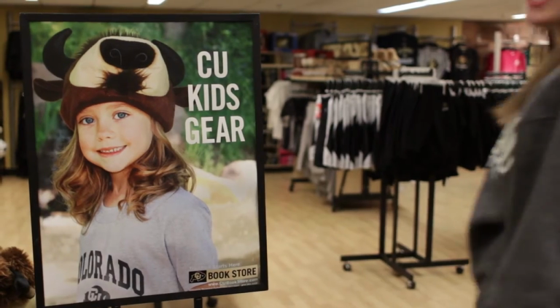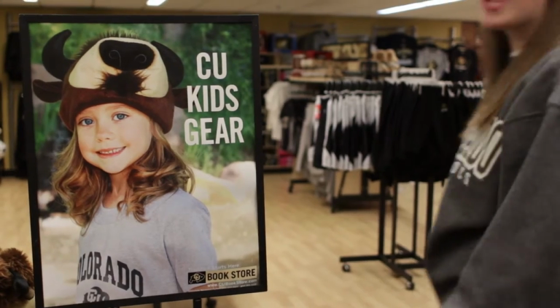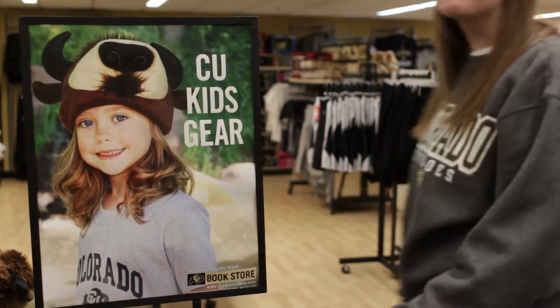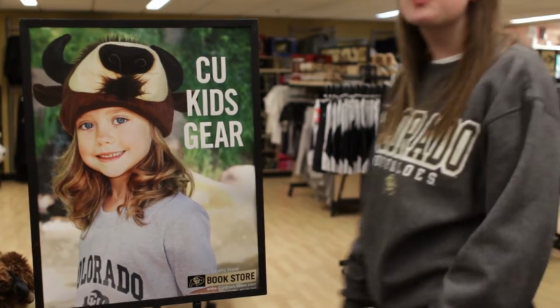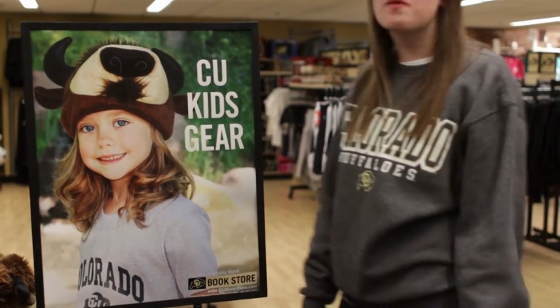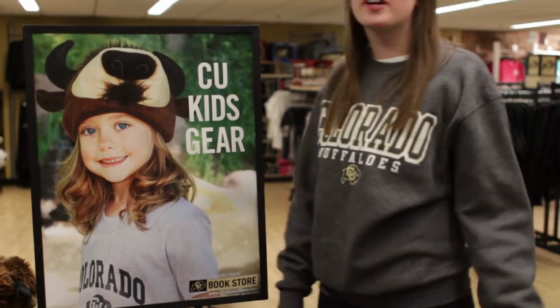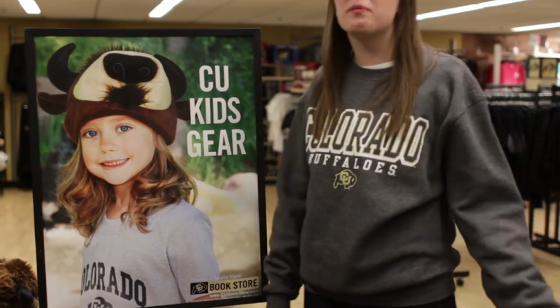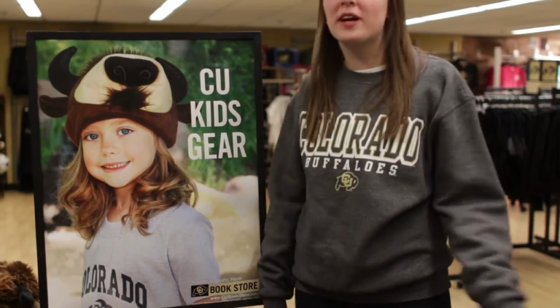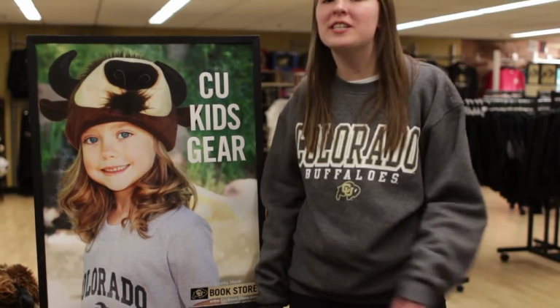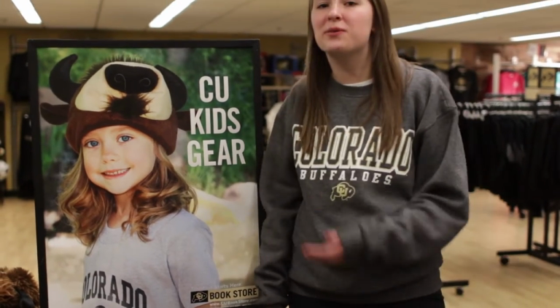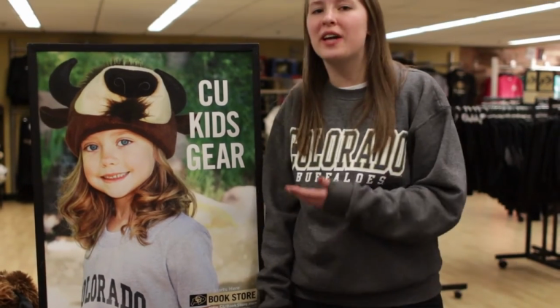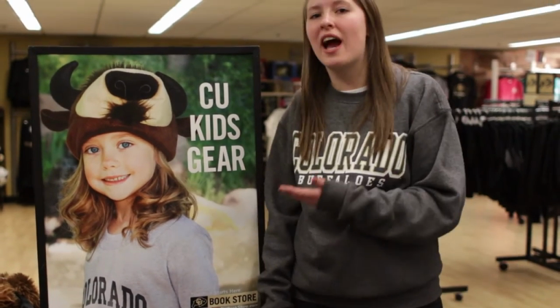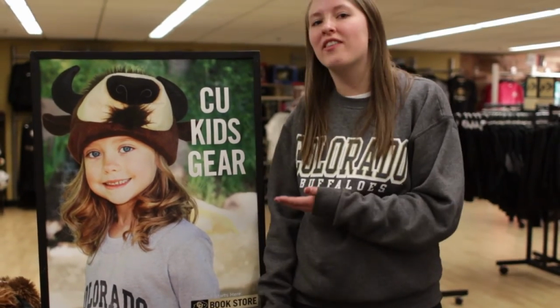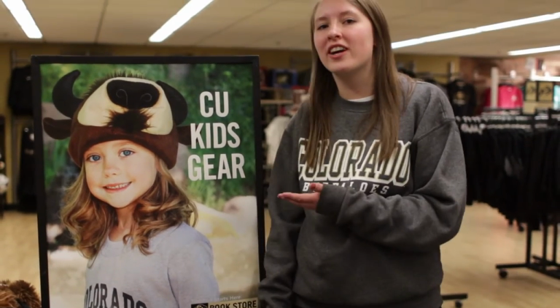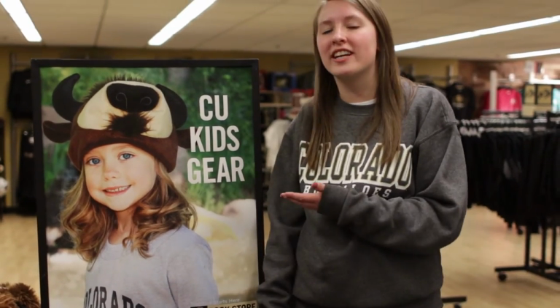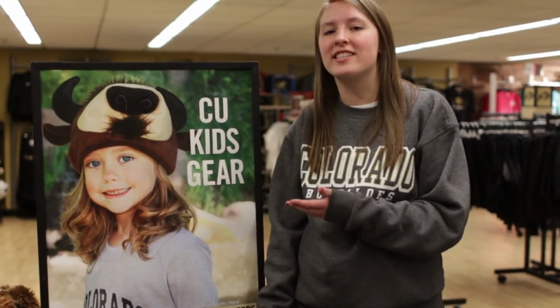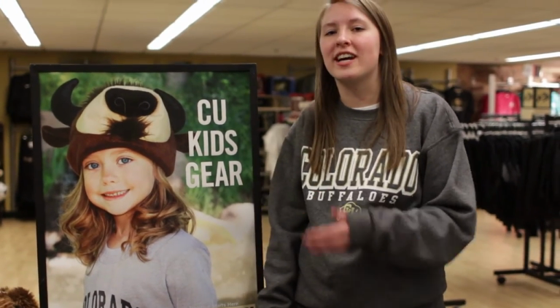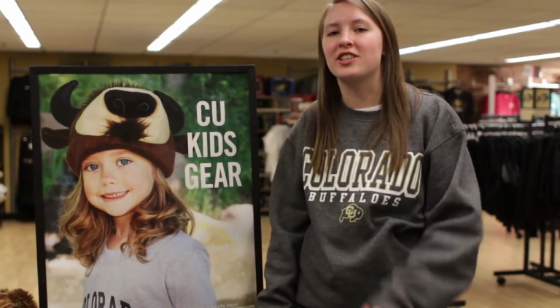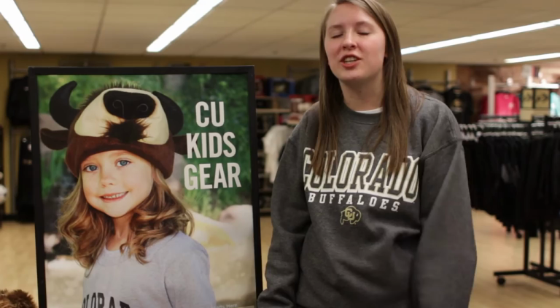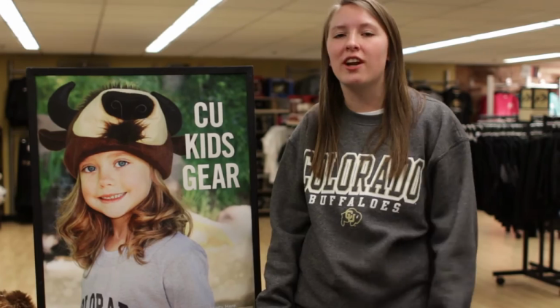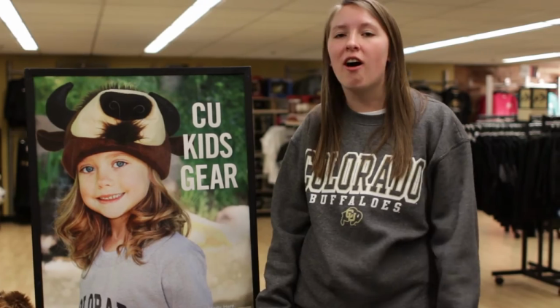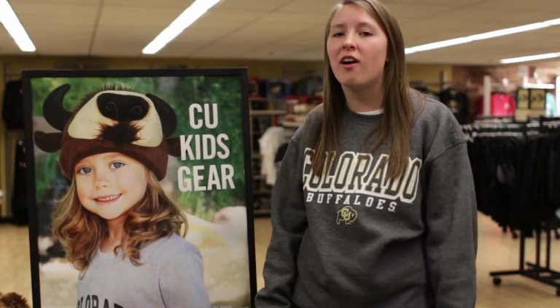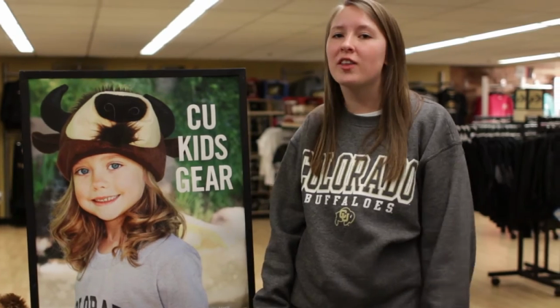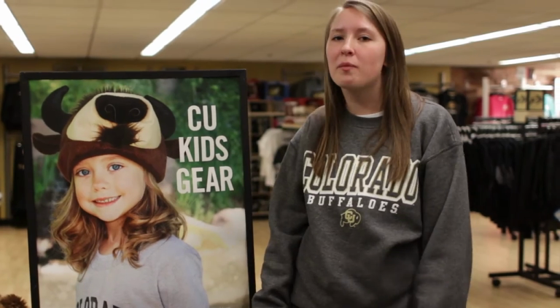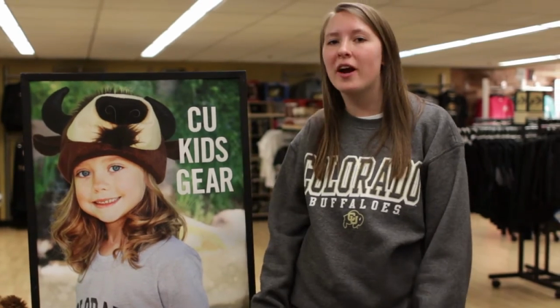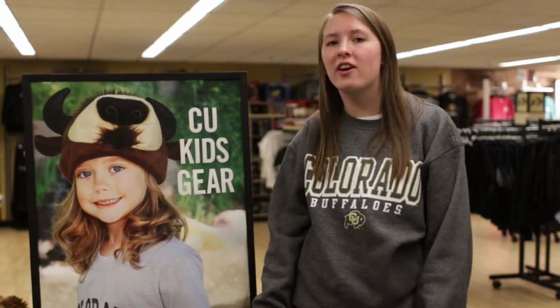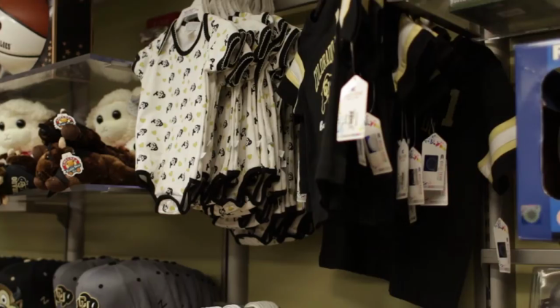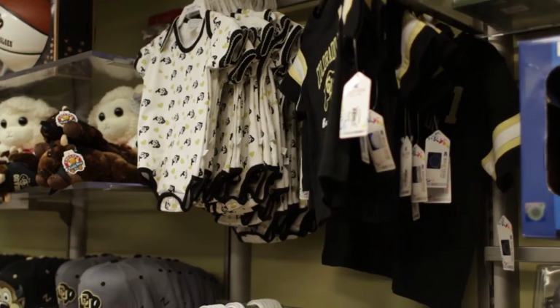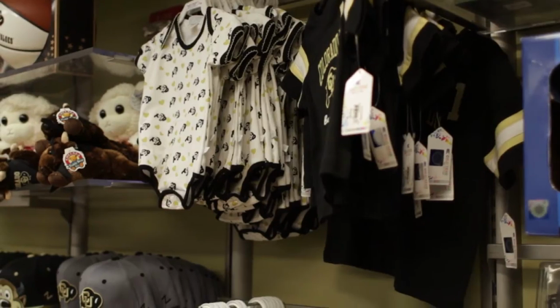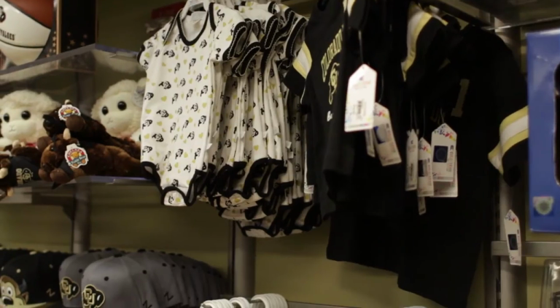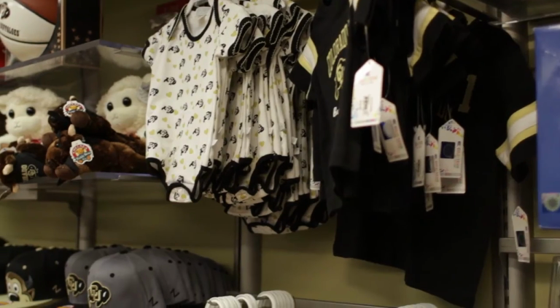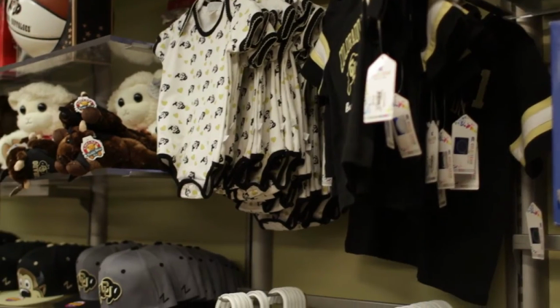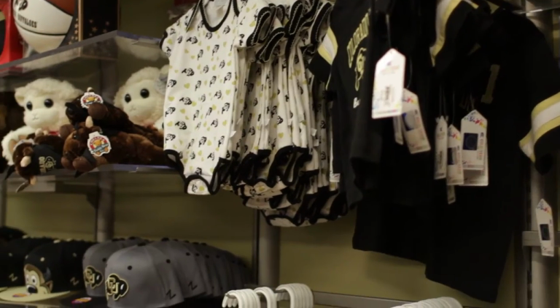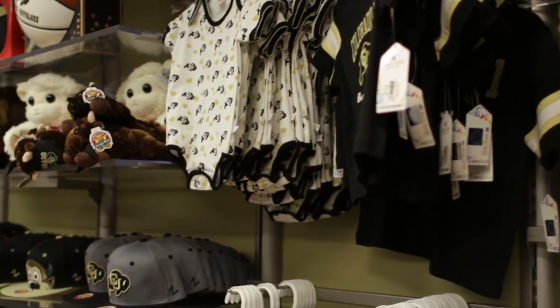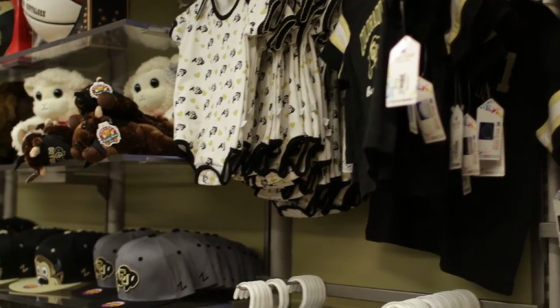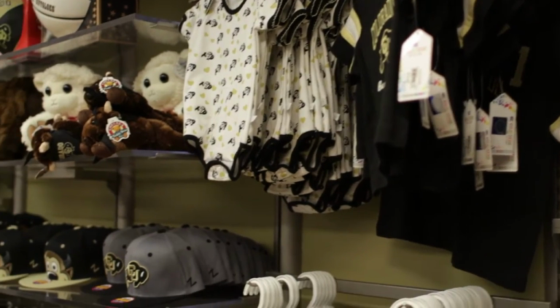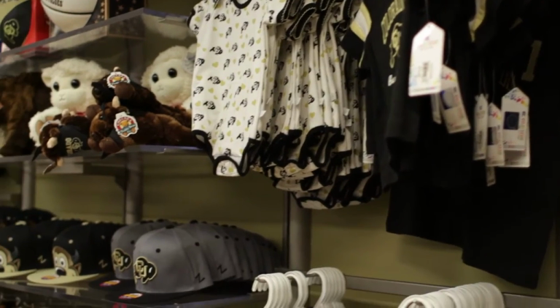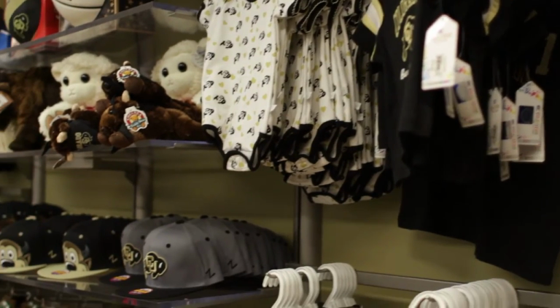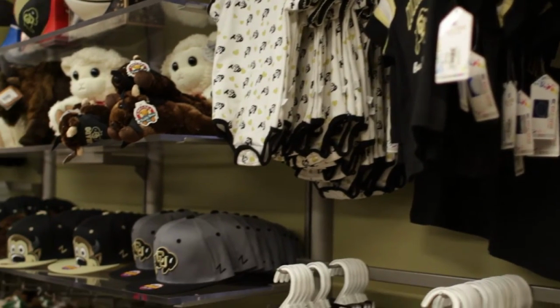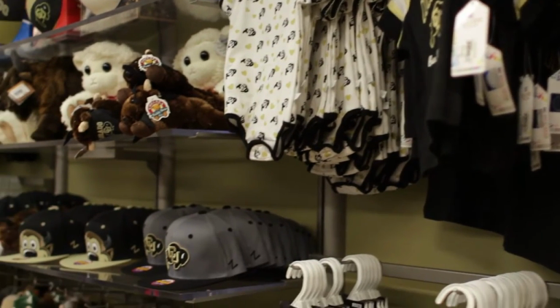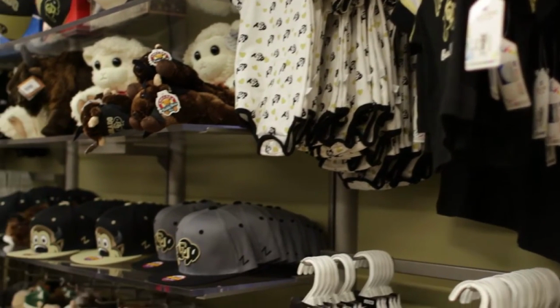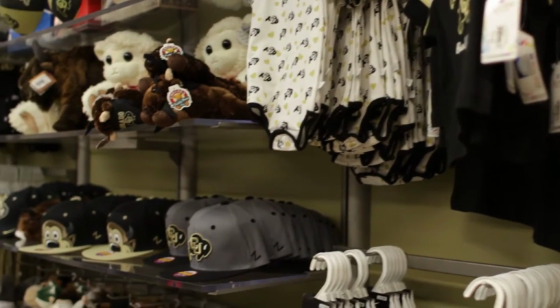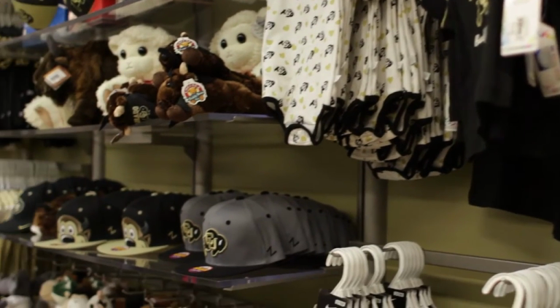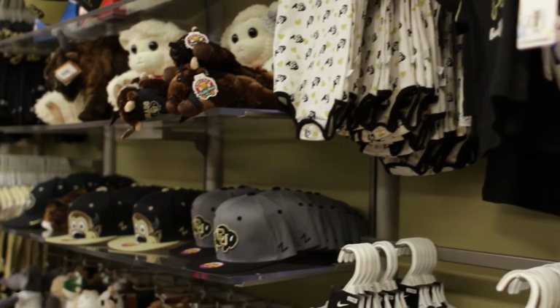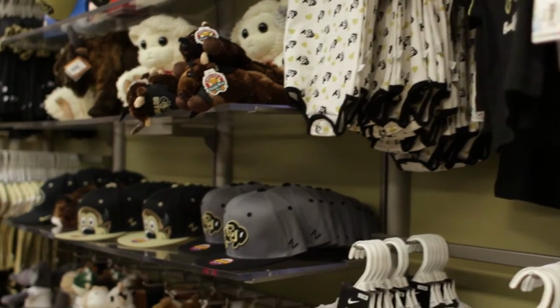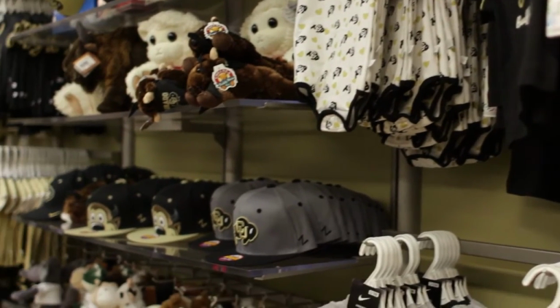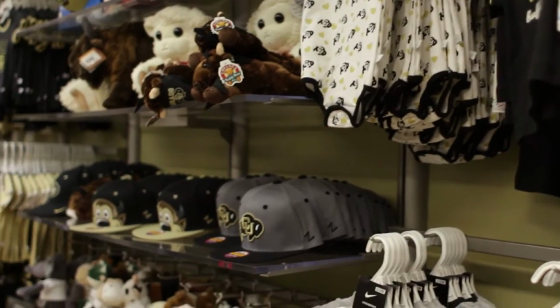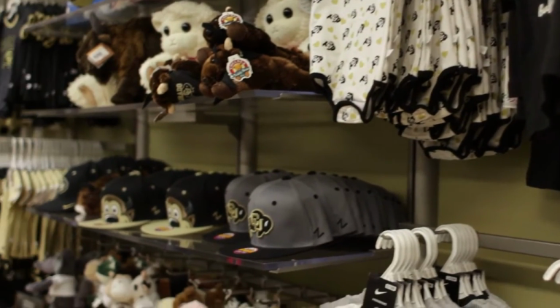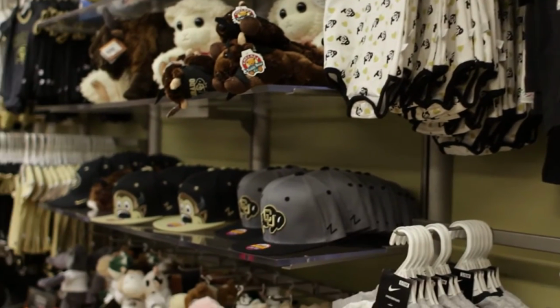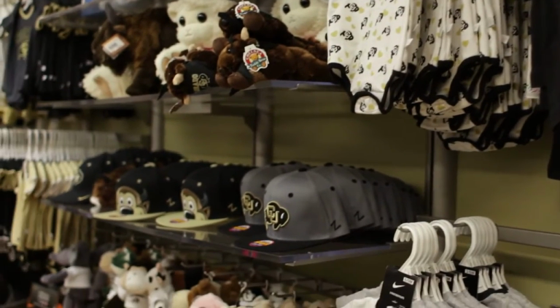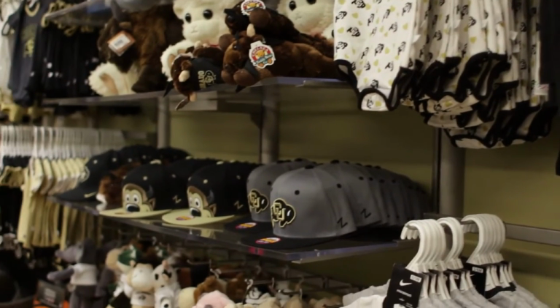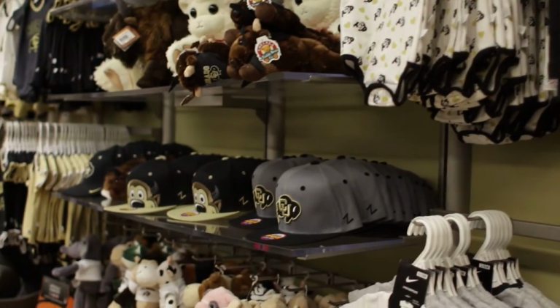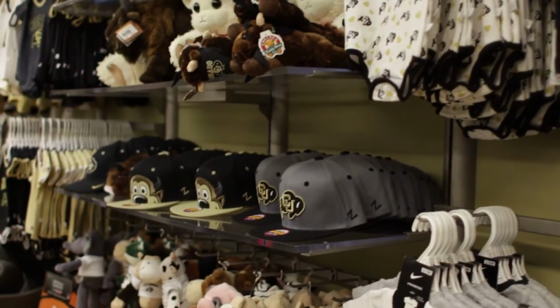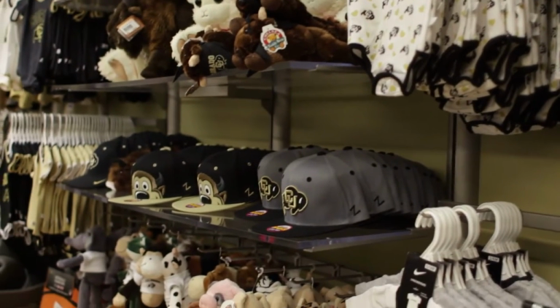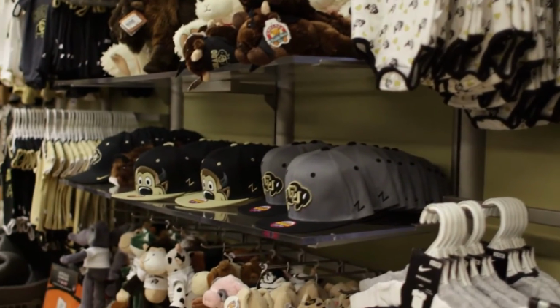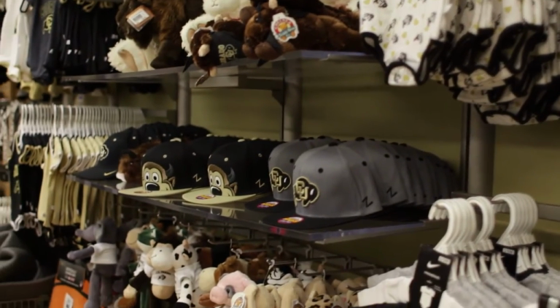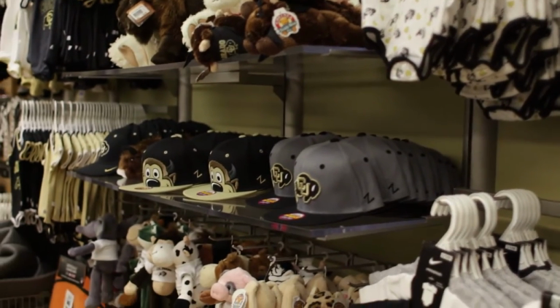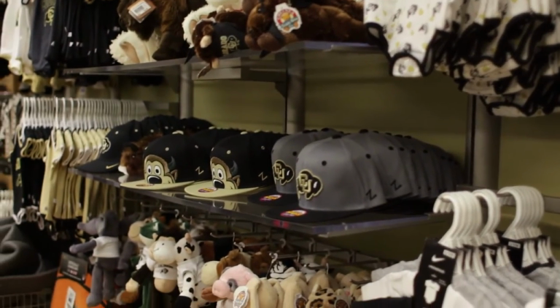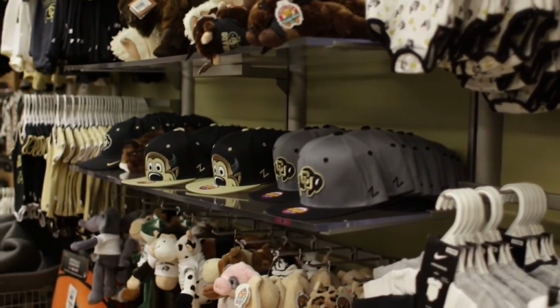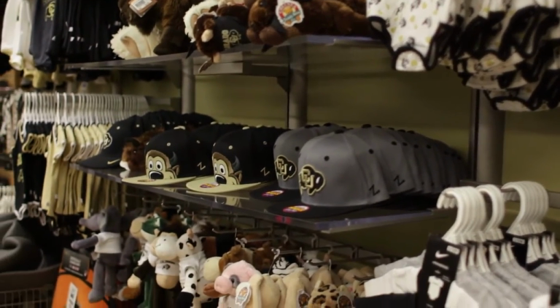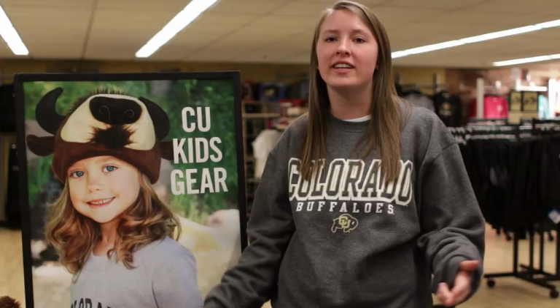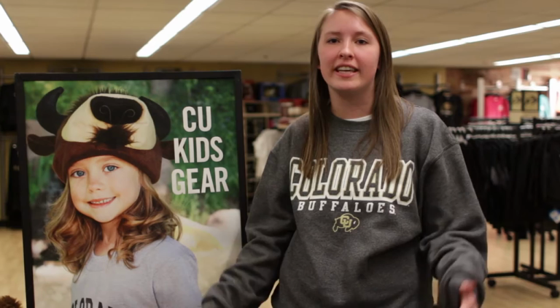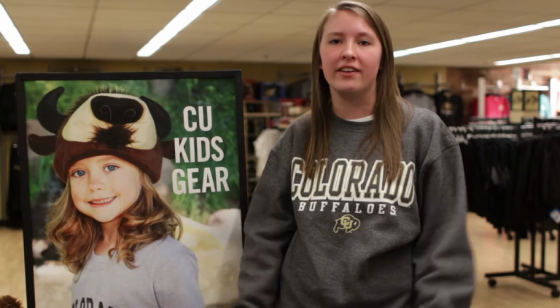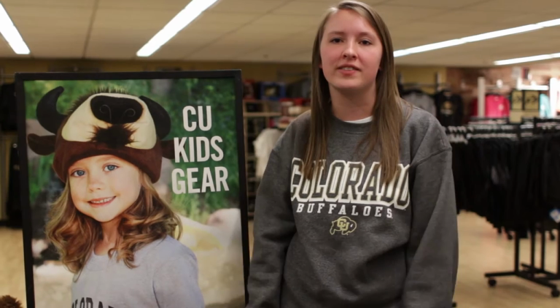After the marketplace, we have our kids section. All the apparel you could imagine to deck your little buffs out. We have hats, gloves, and even gifts.